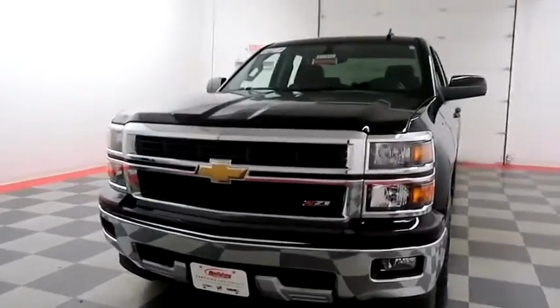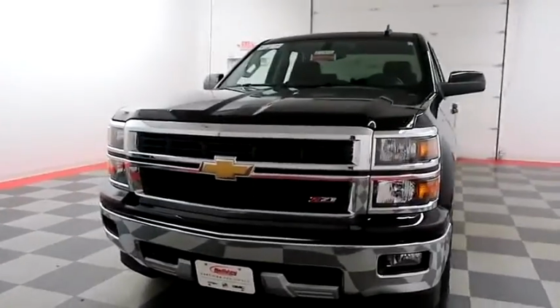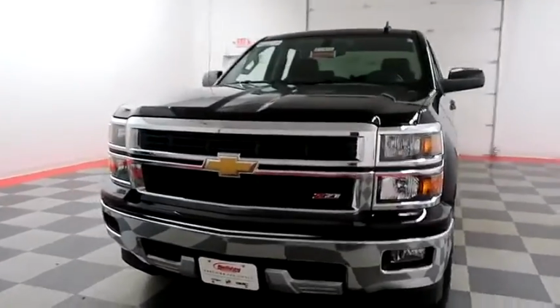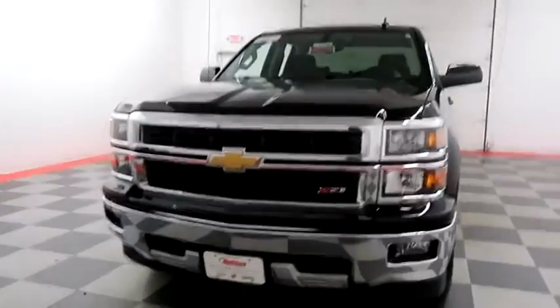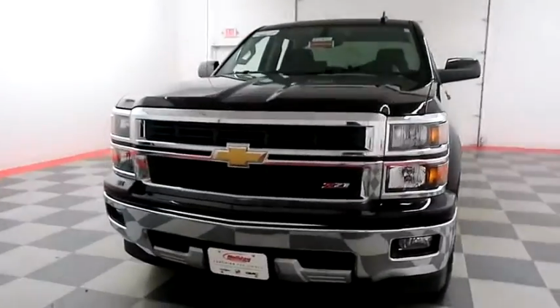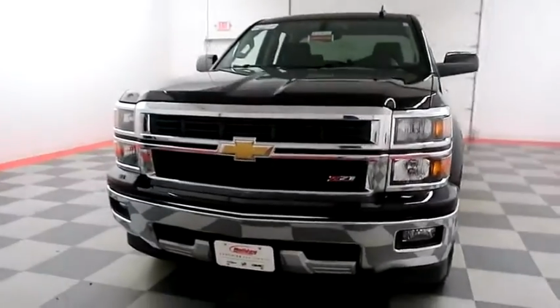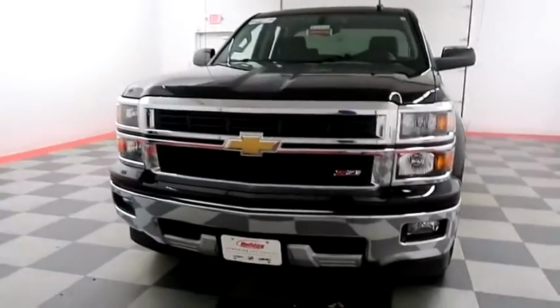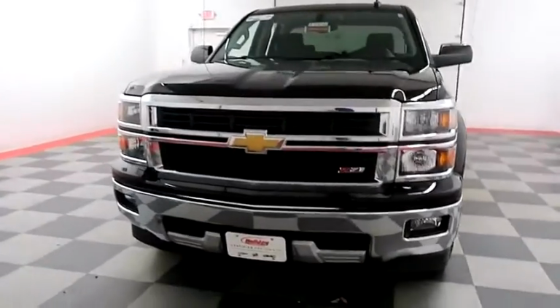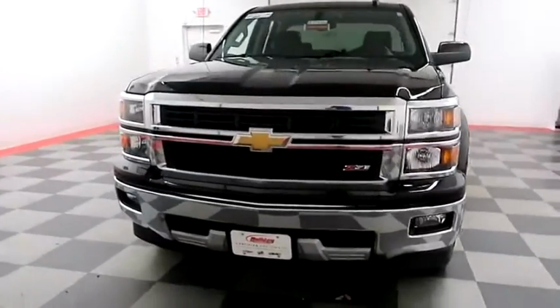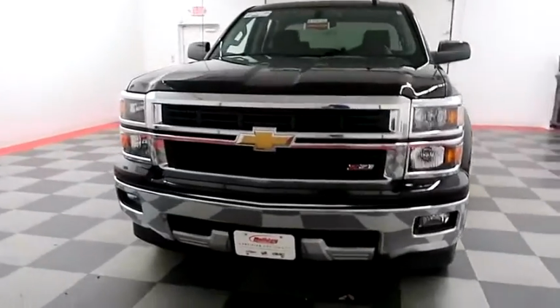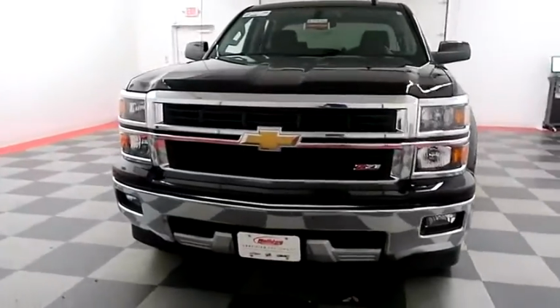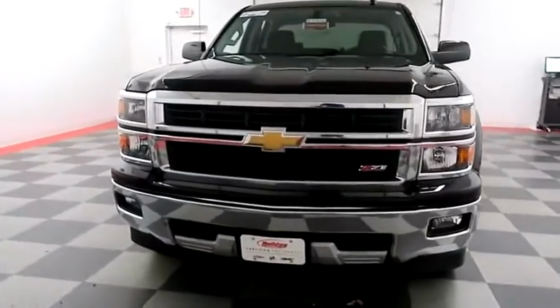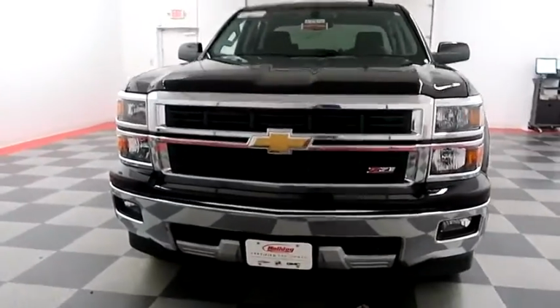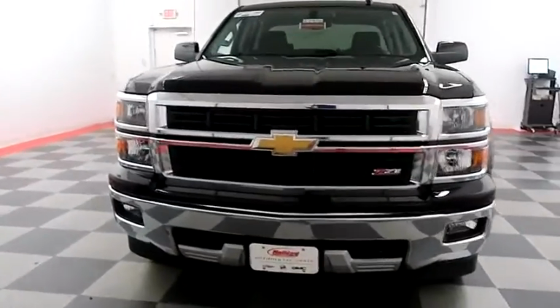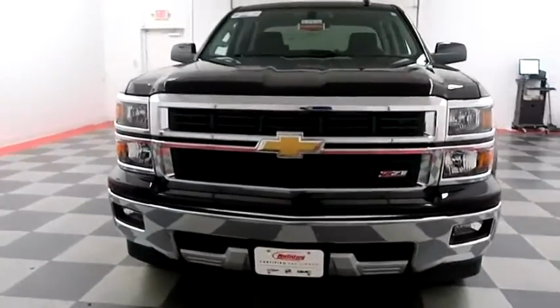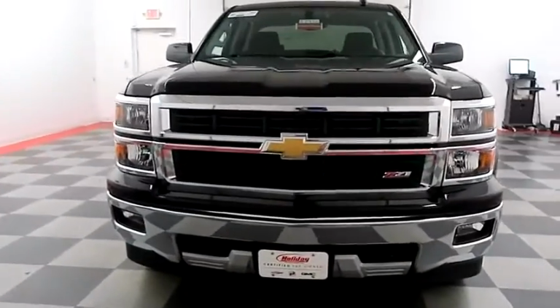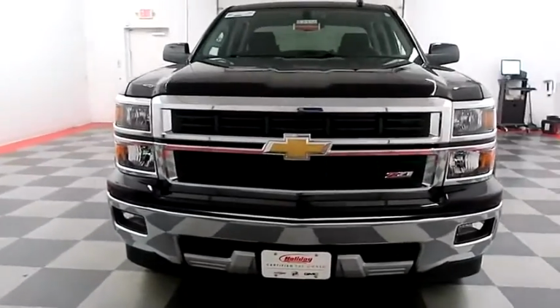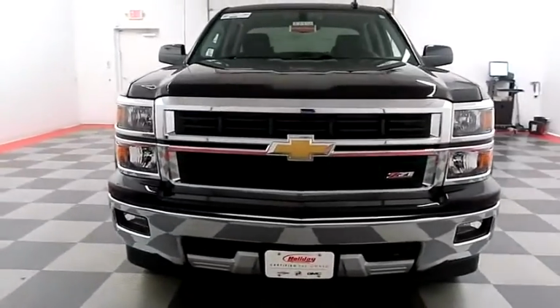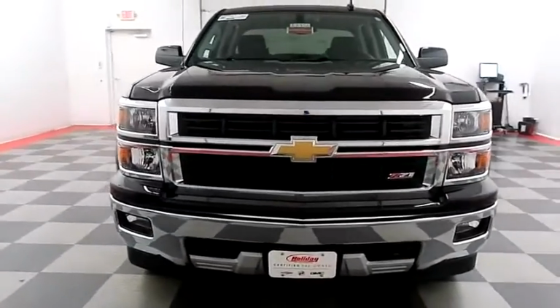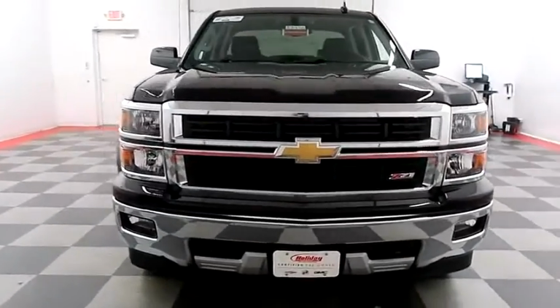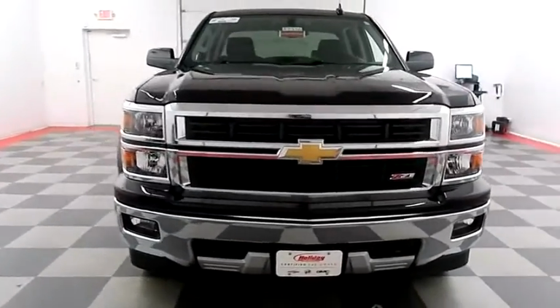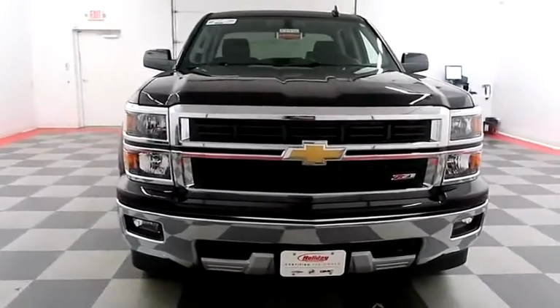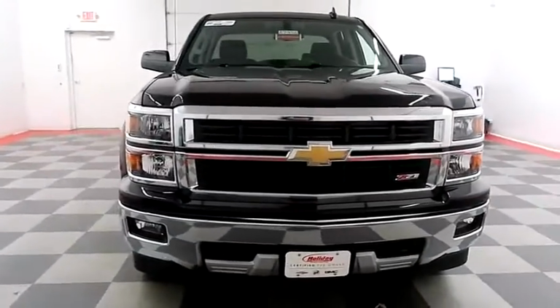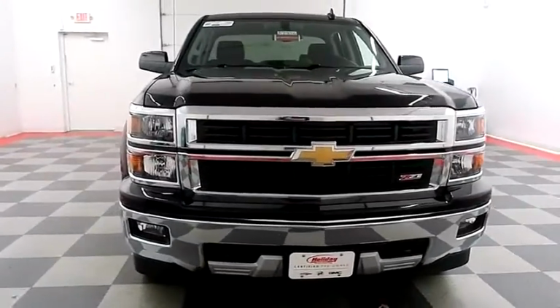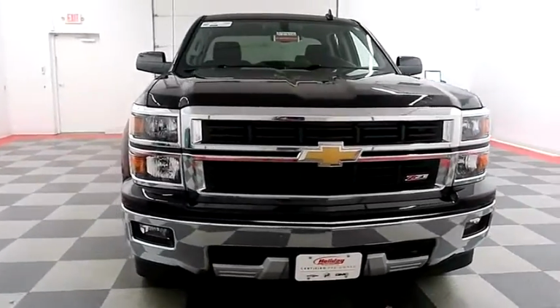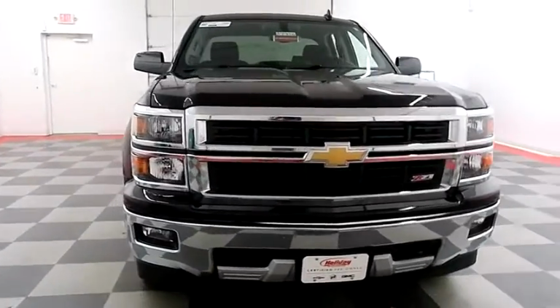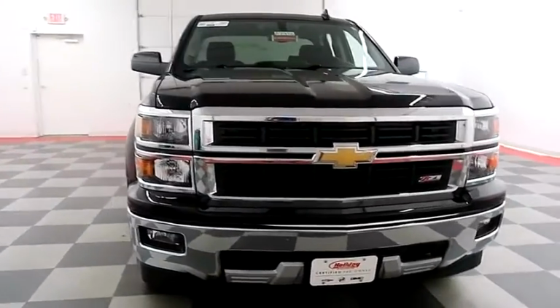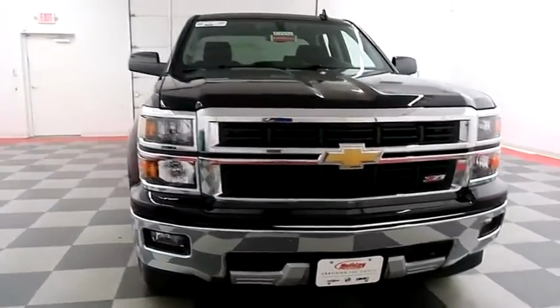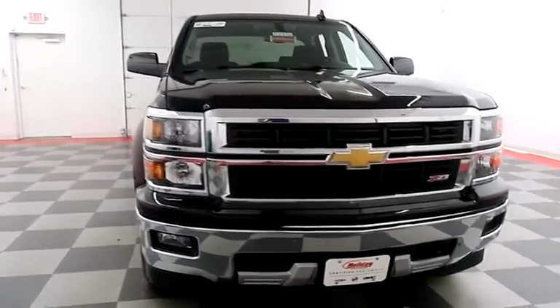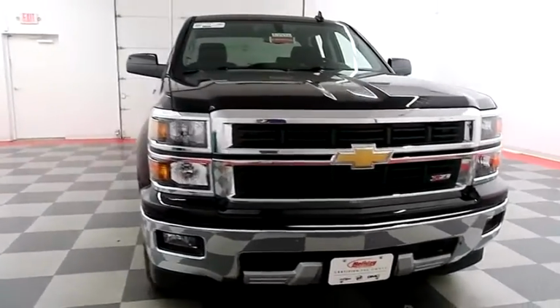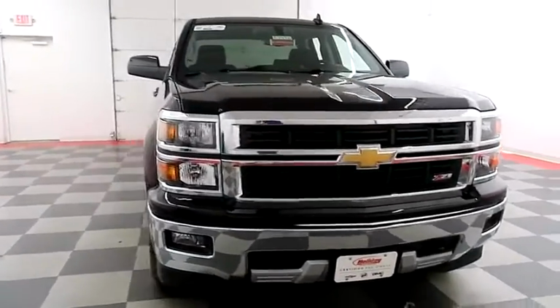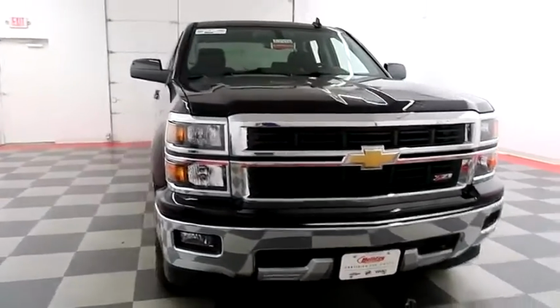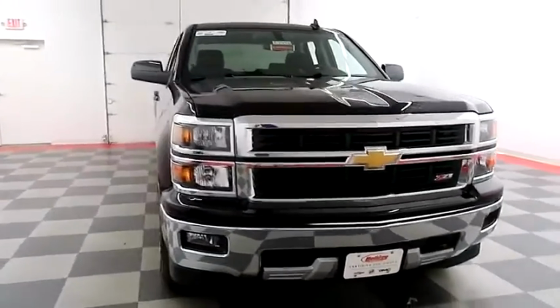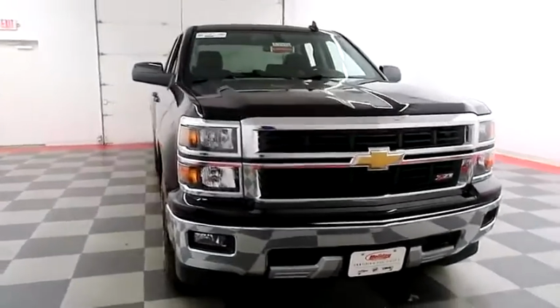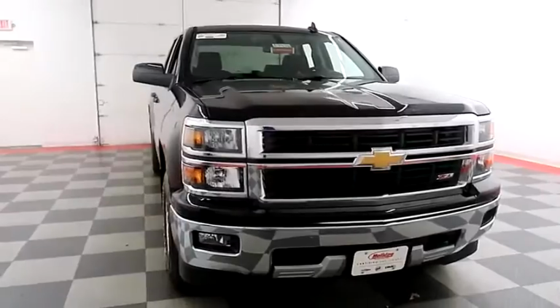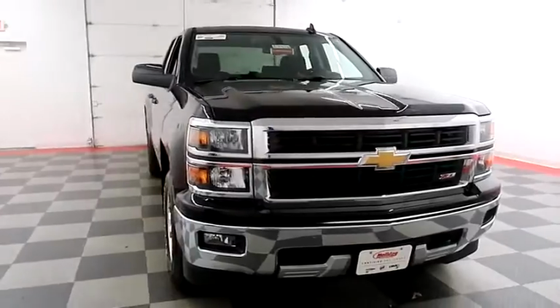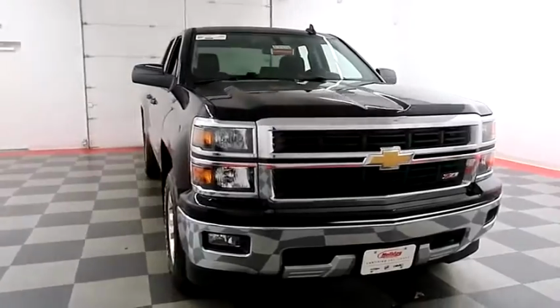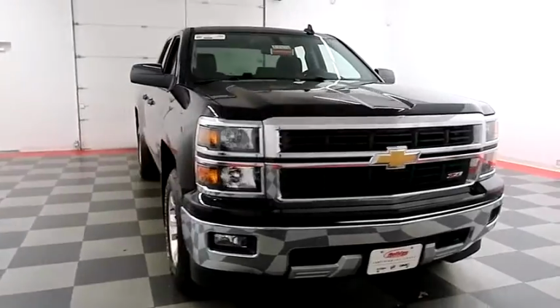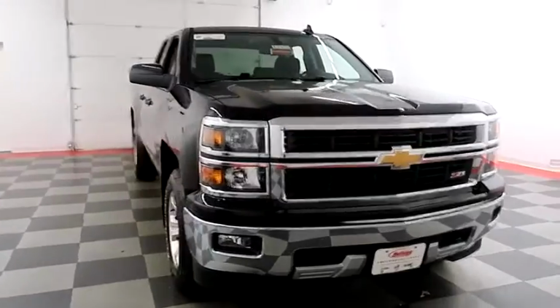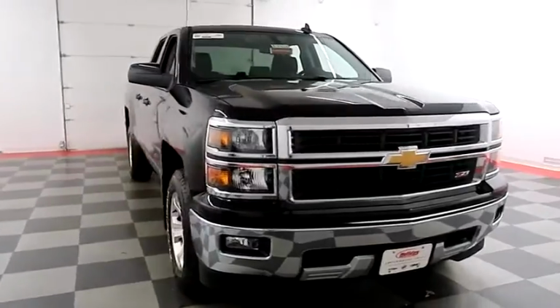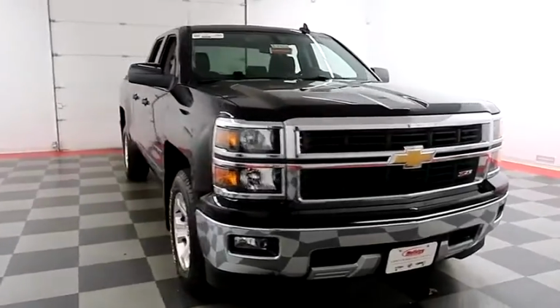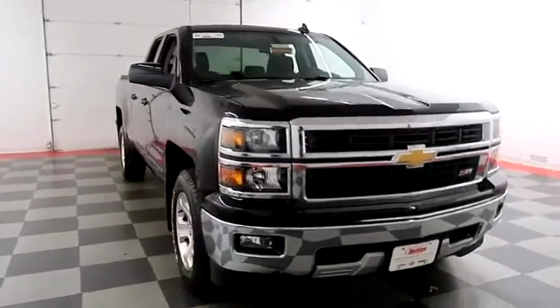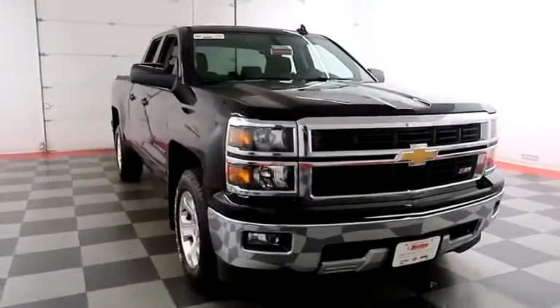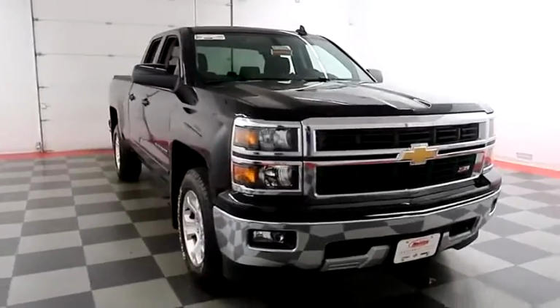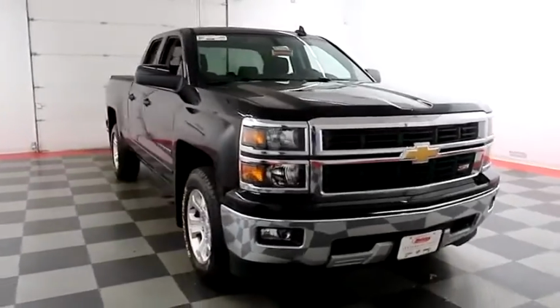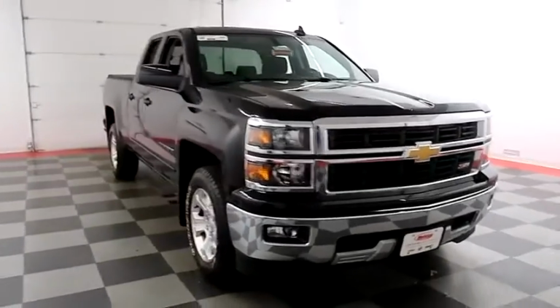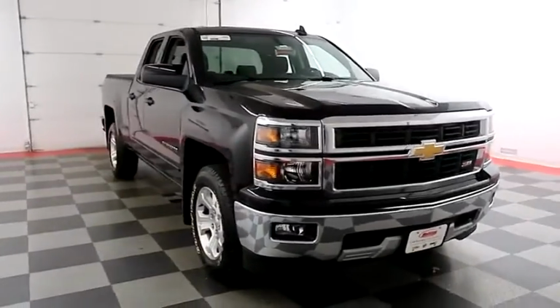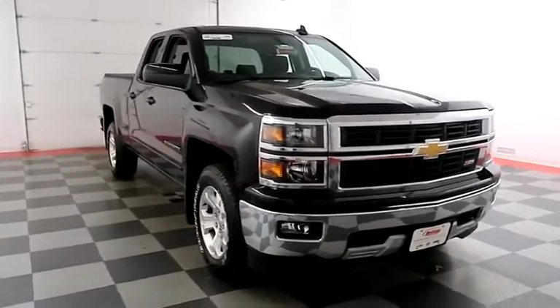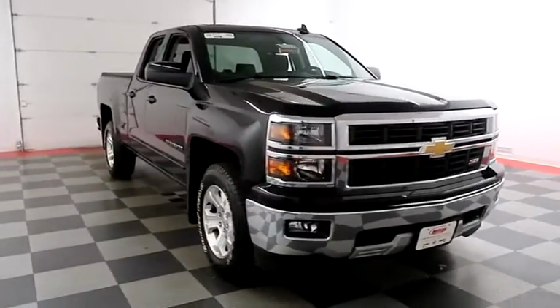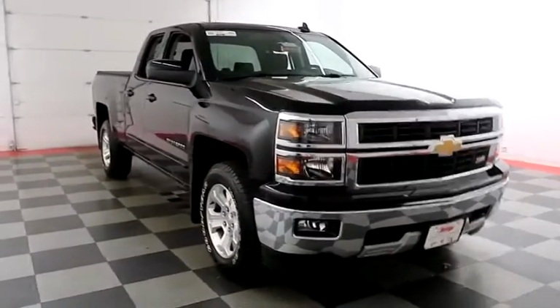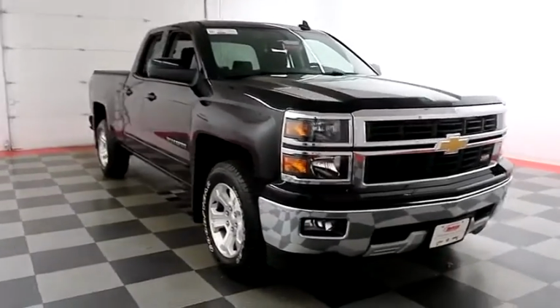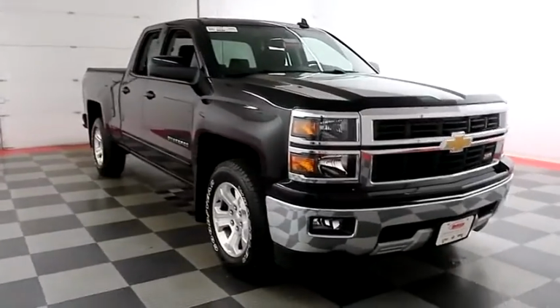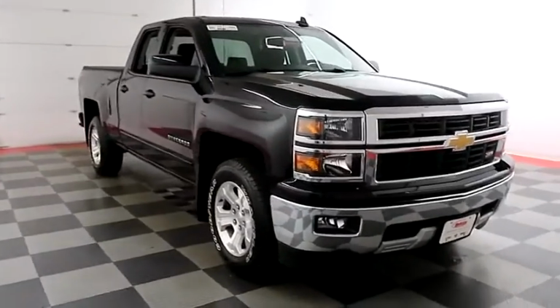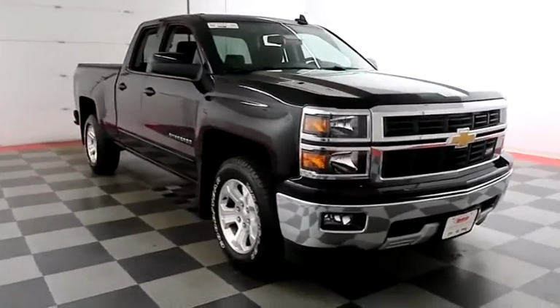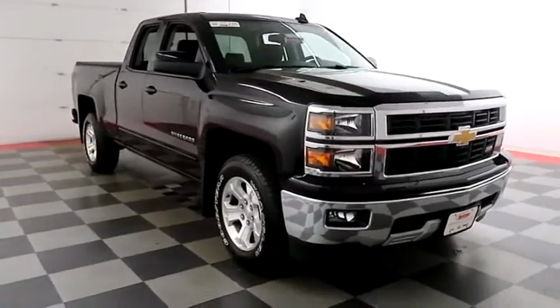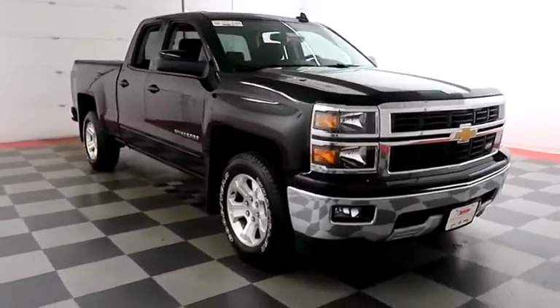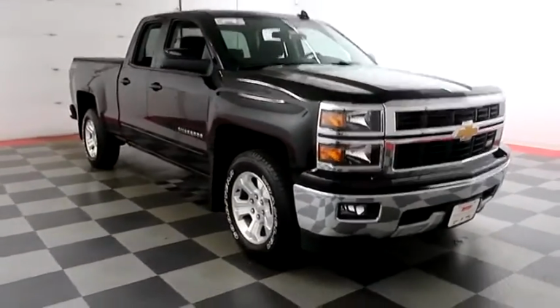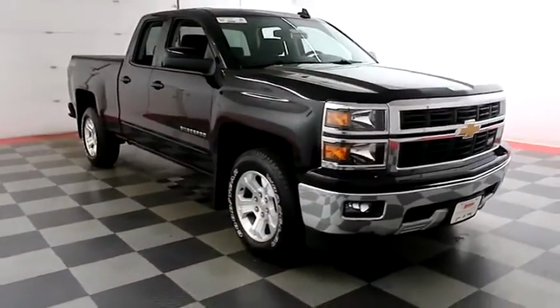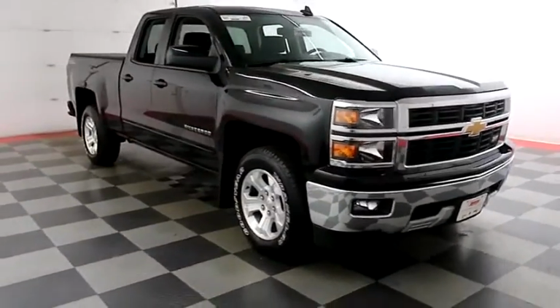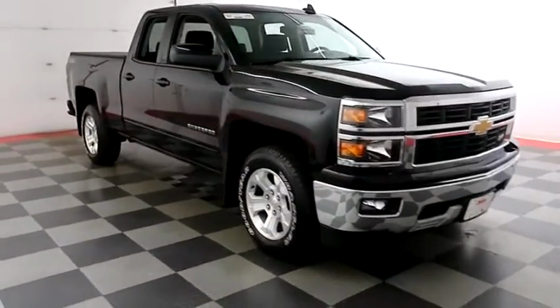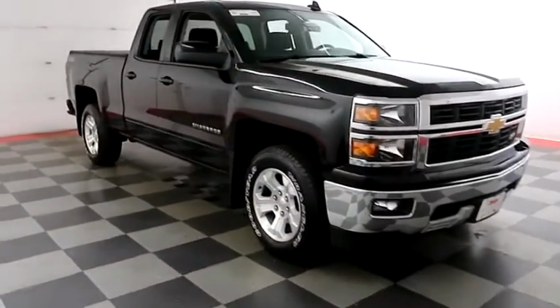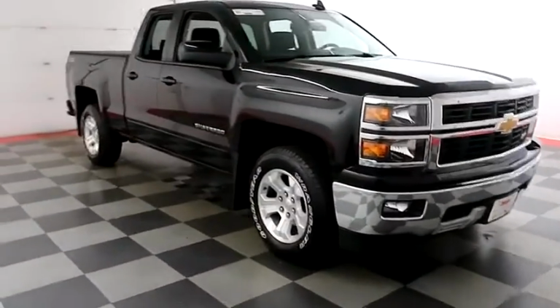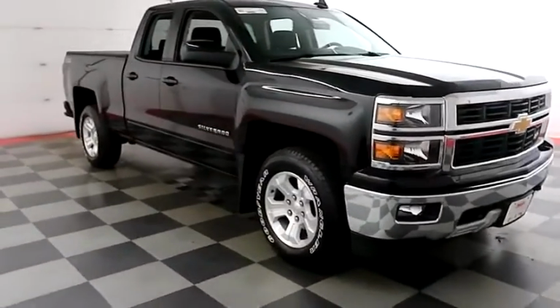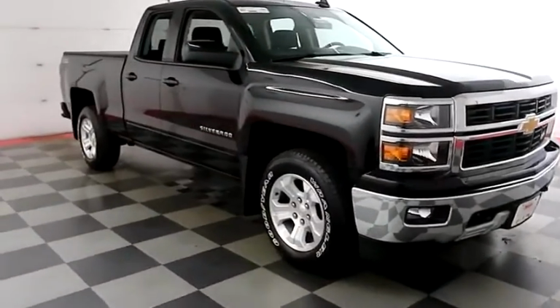Starting right away up front you have factory fog lamps, easy access heavy-duty tow hooks, chrome bumper and grille.